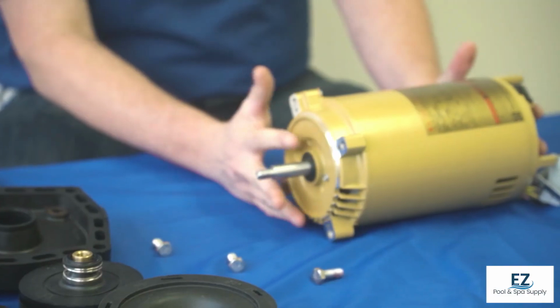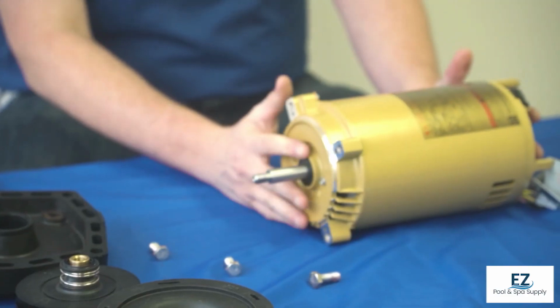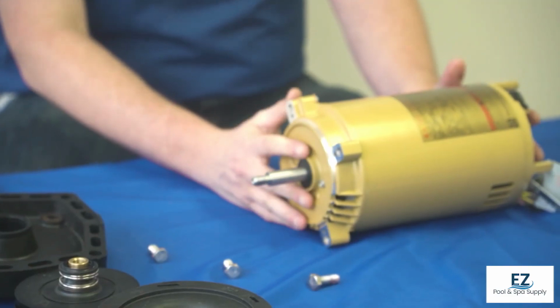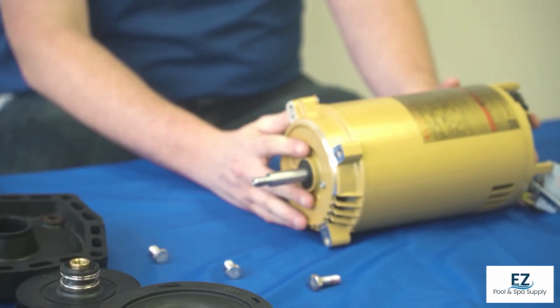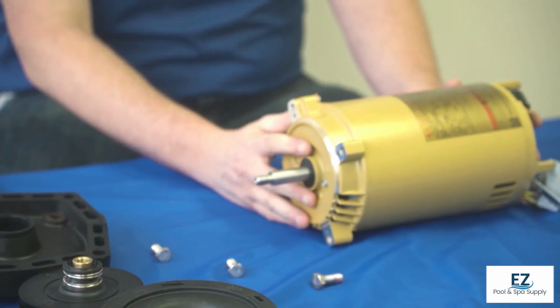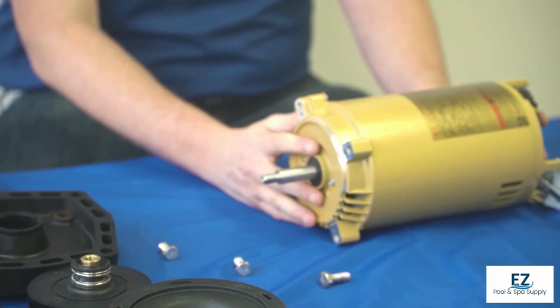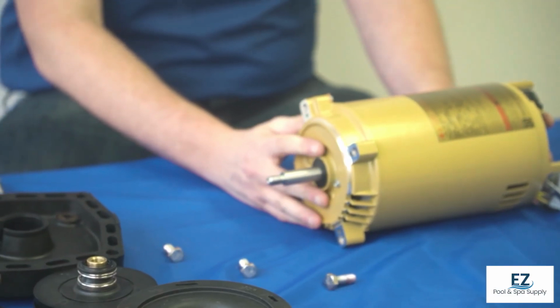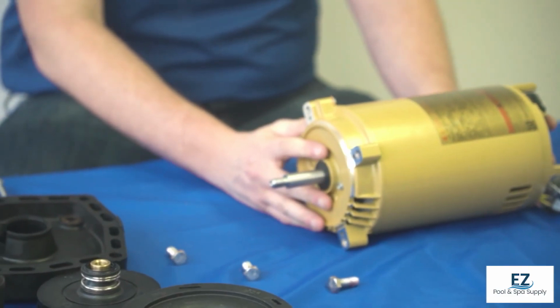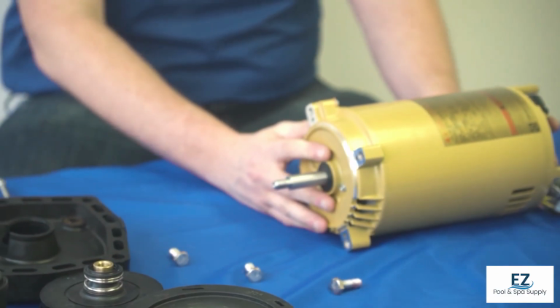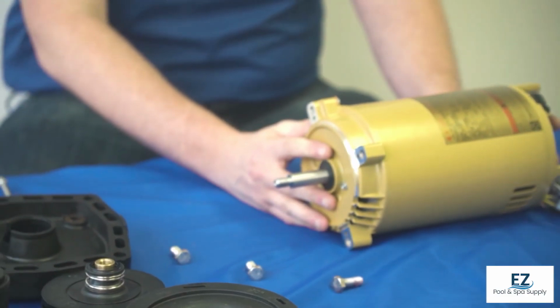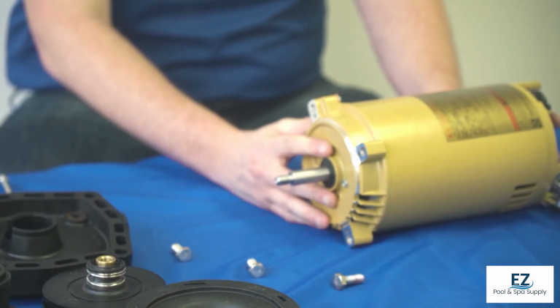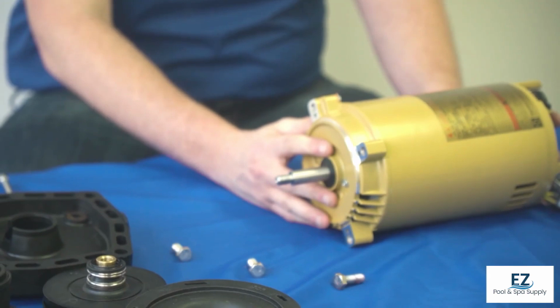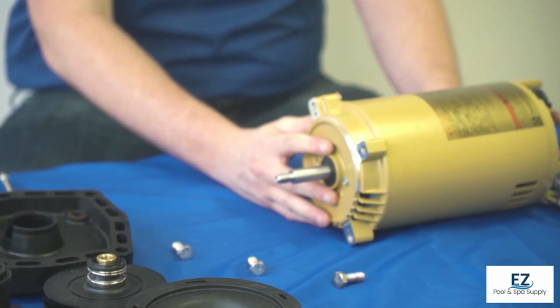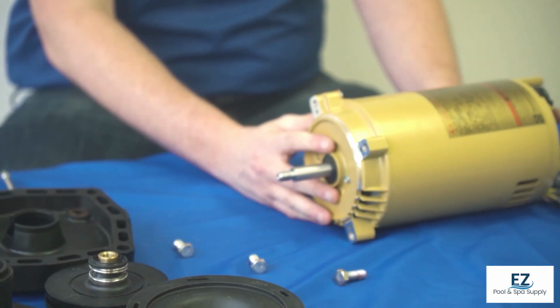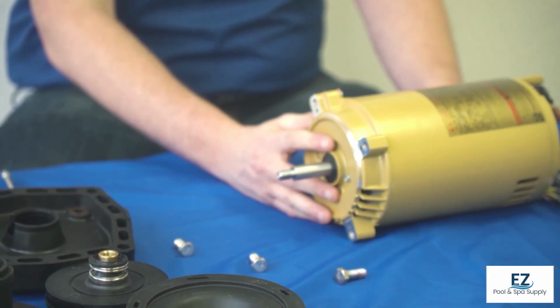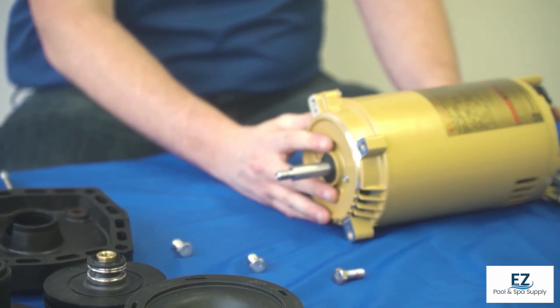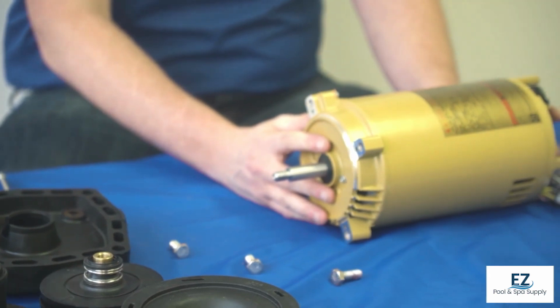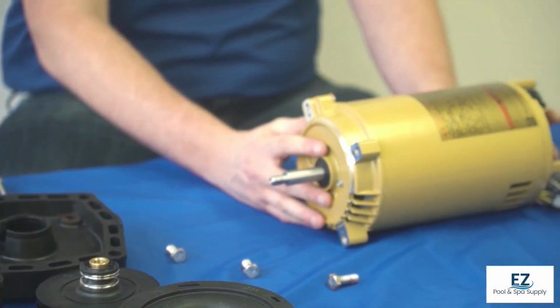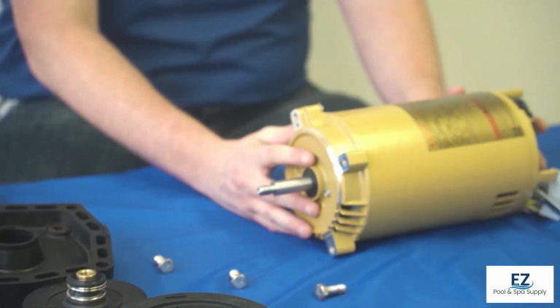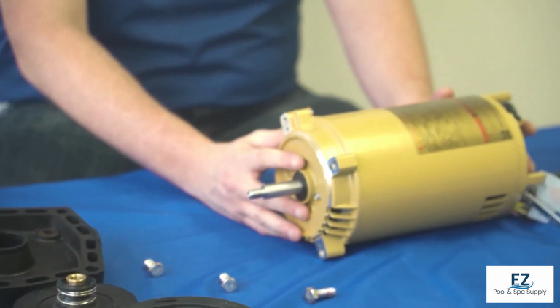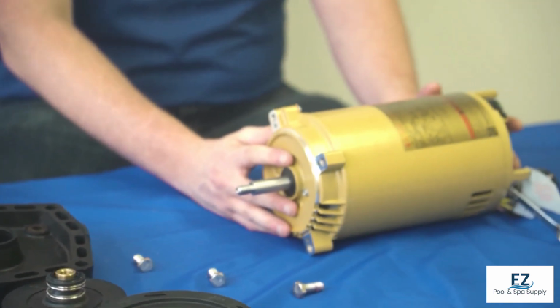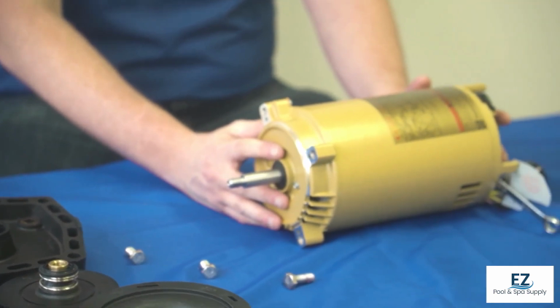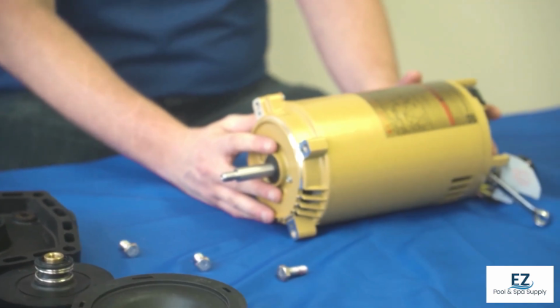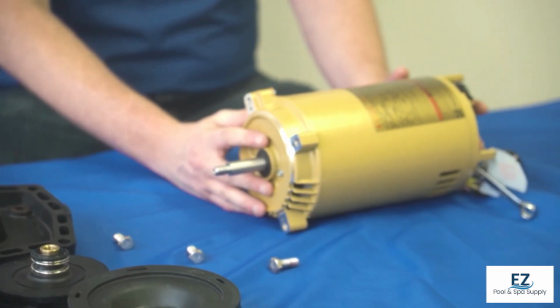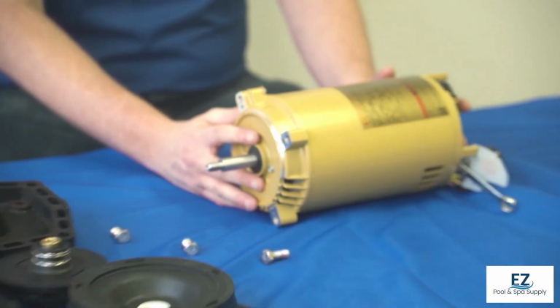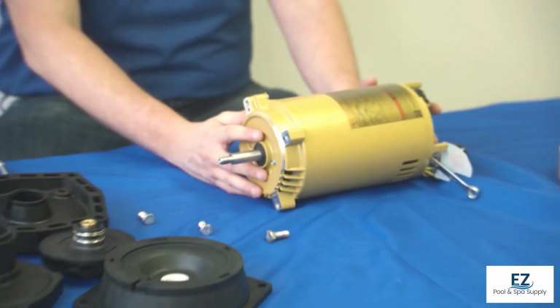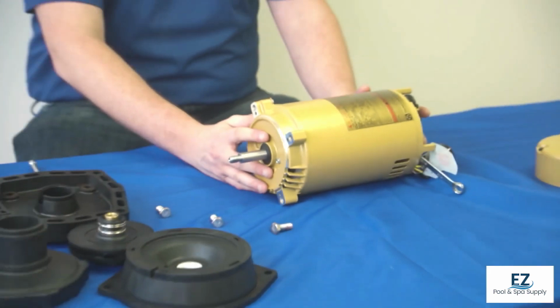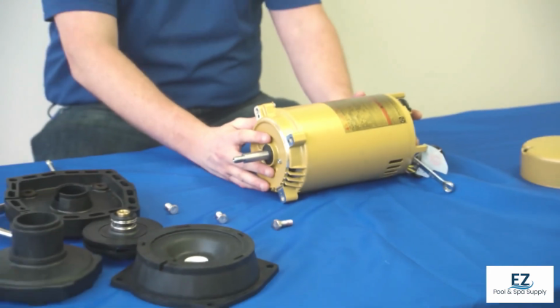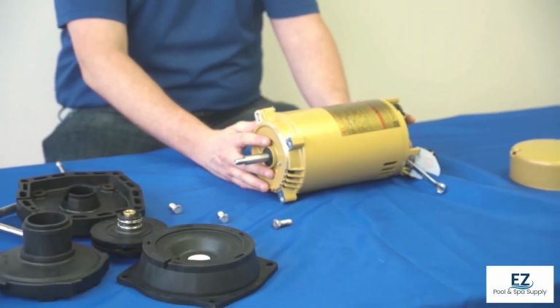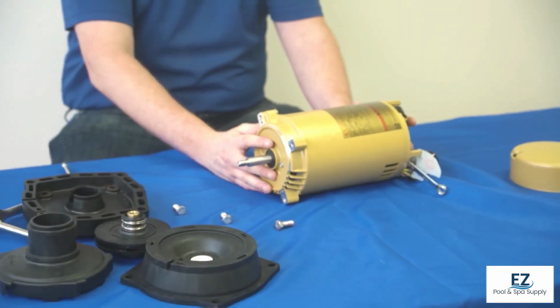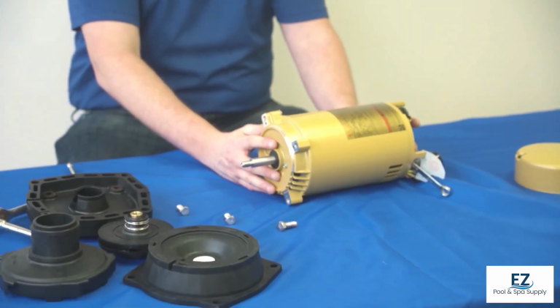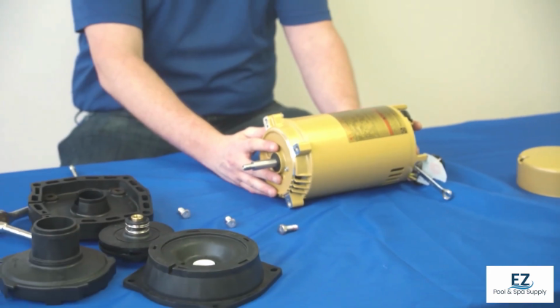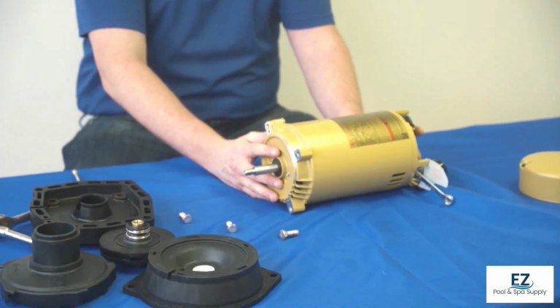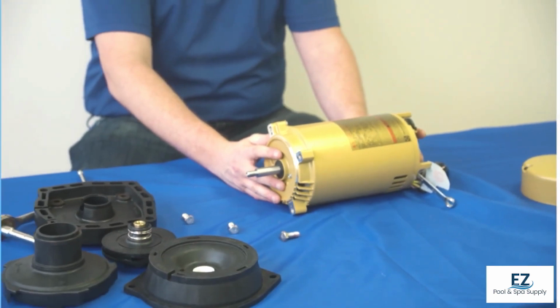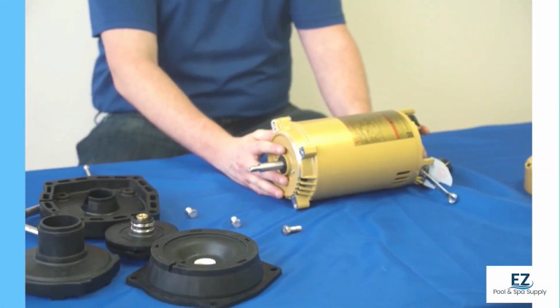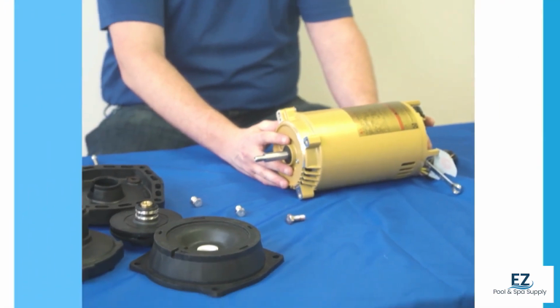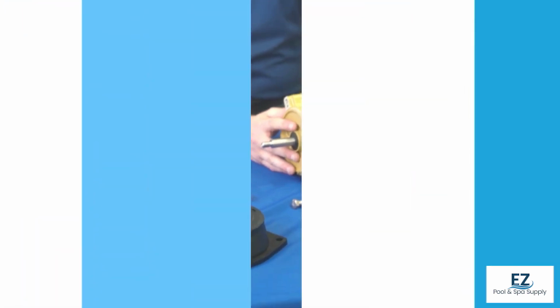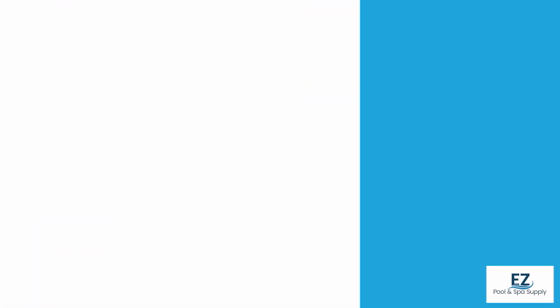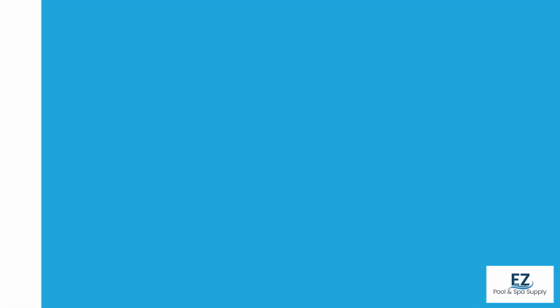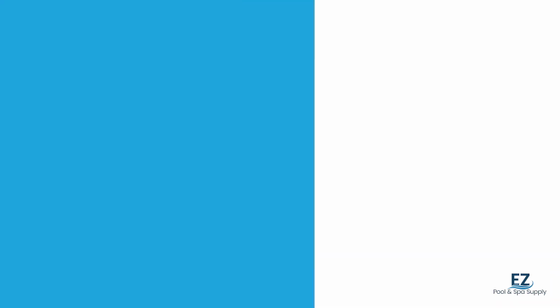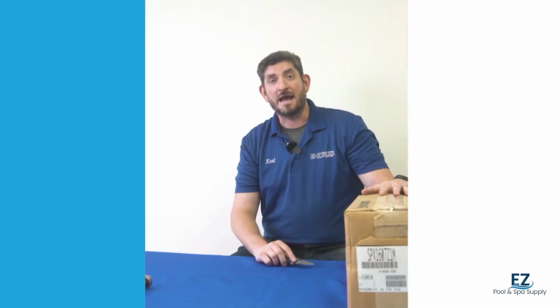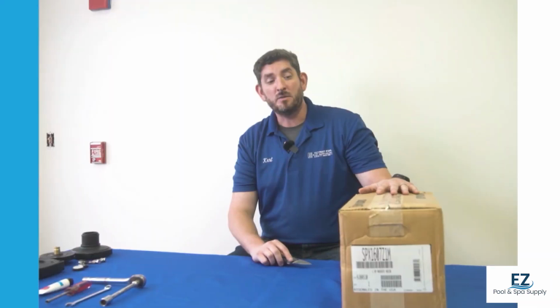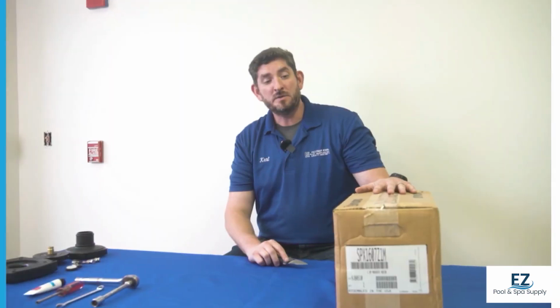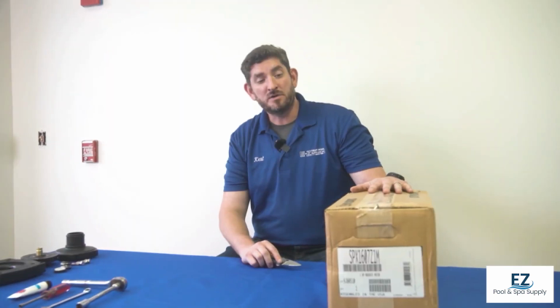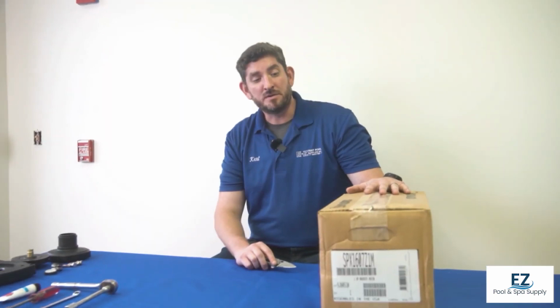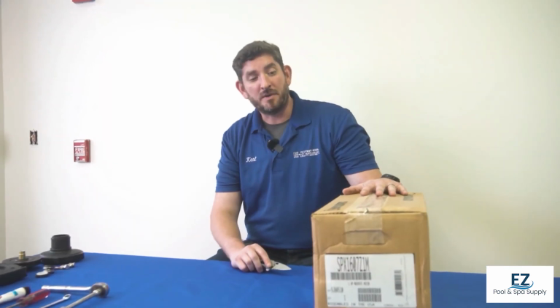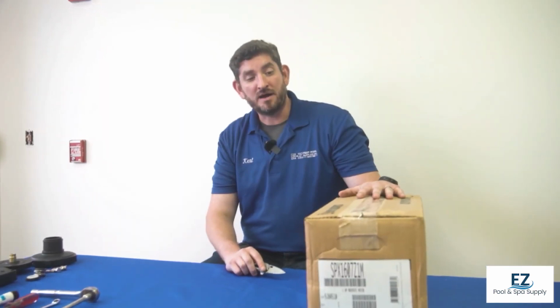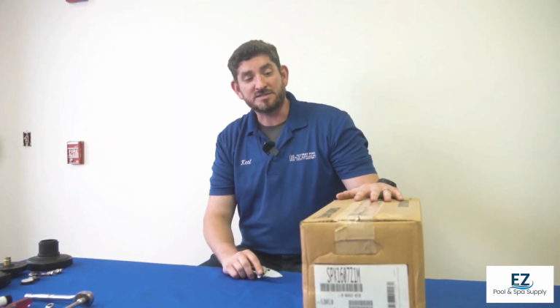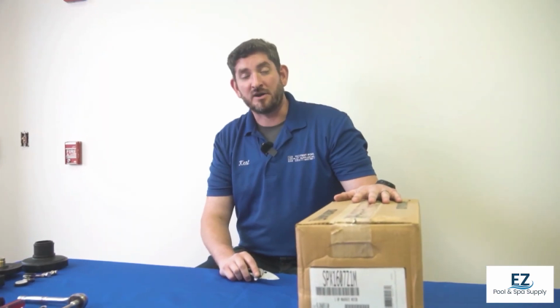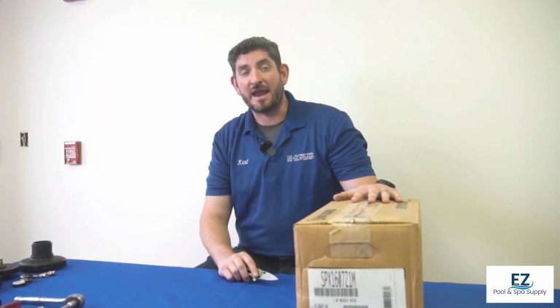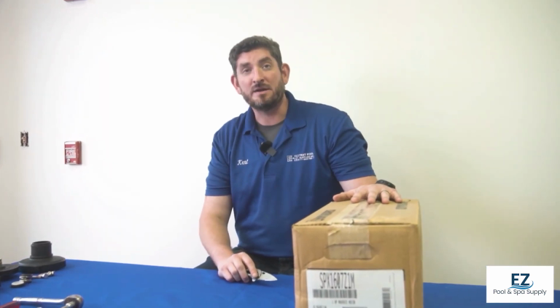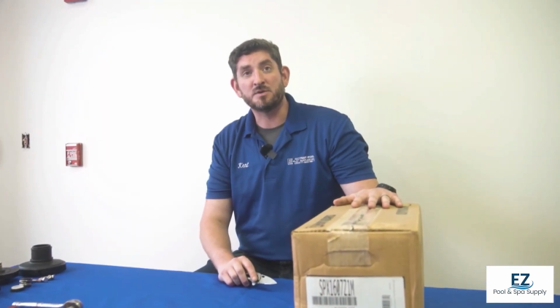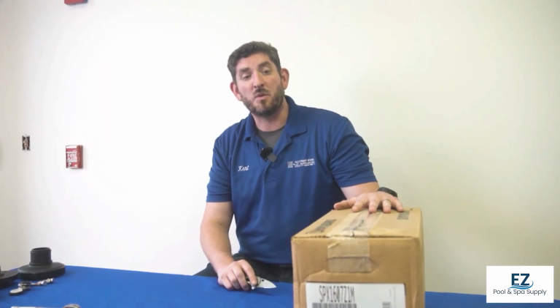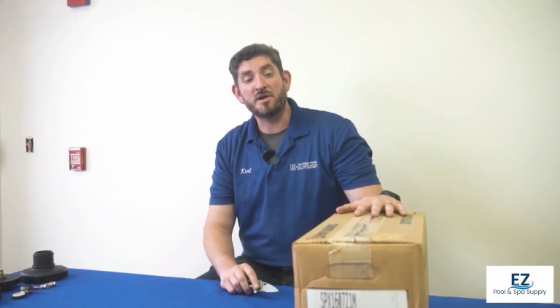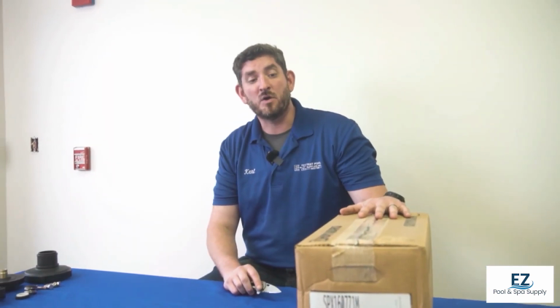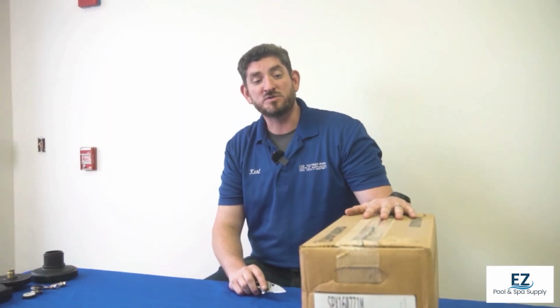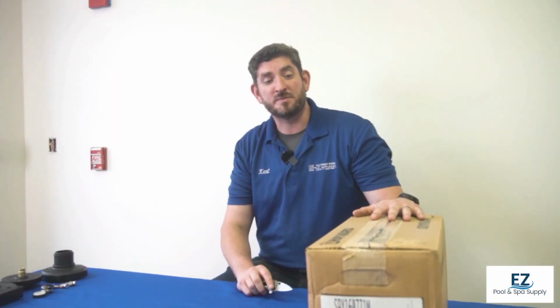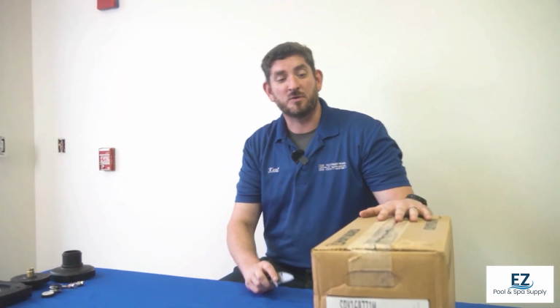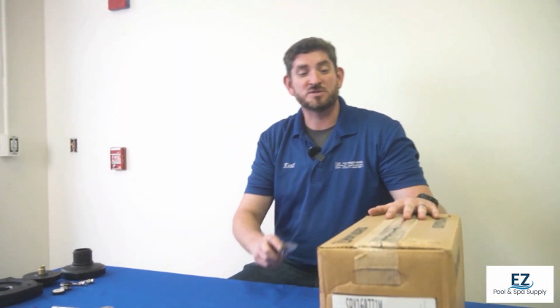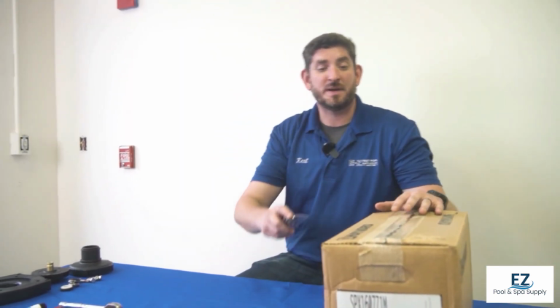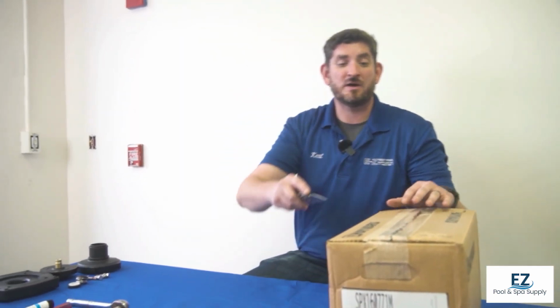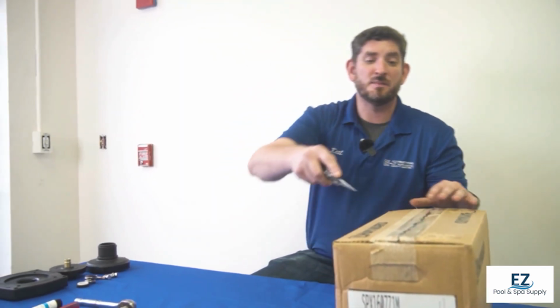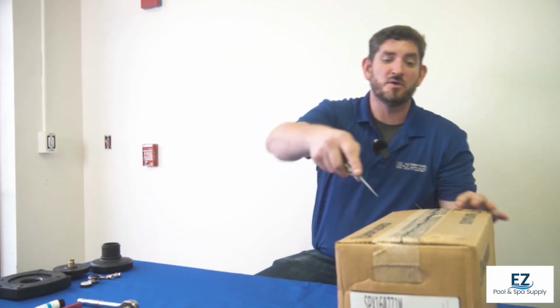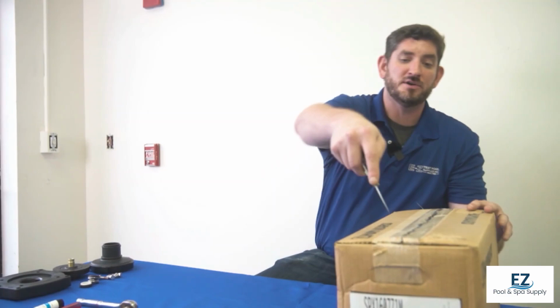At this point, we can discard the old motor and use the new one. Now we will unbox our Hayward 1-horsepower motor.